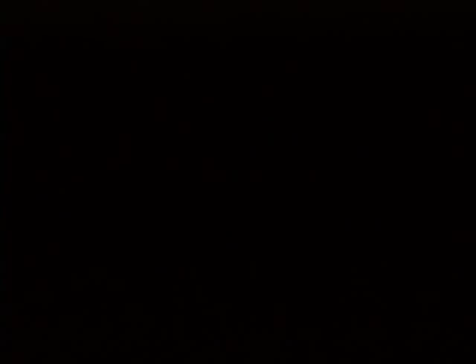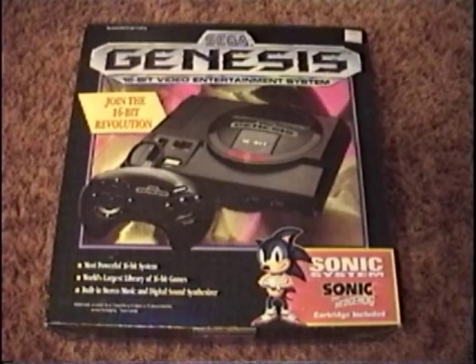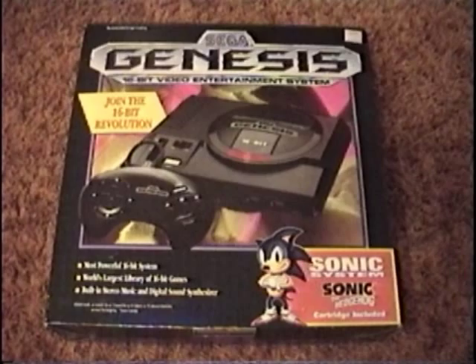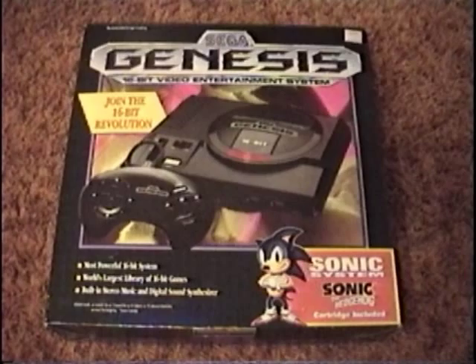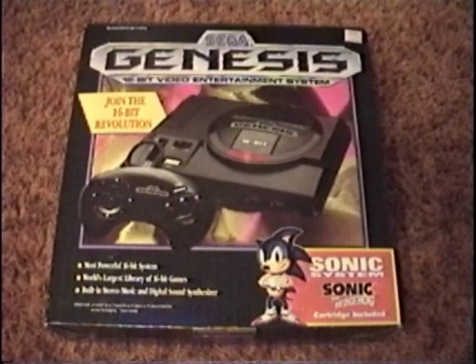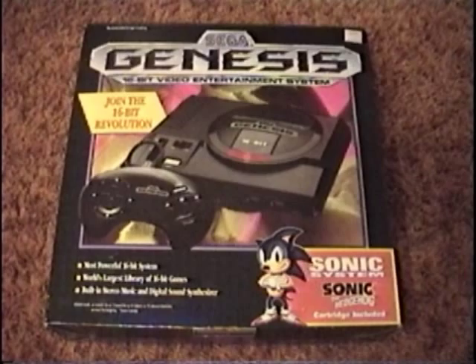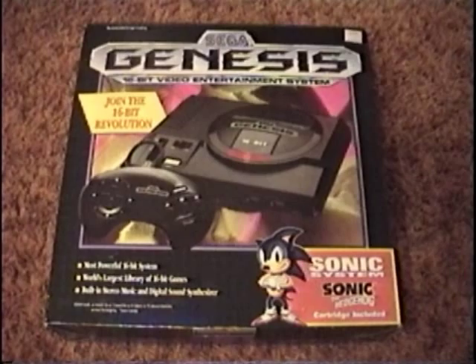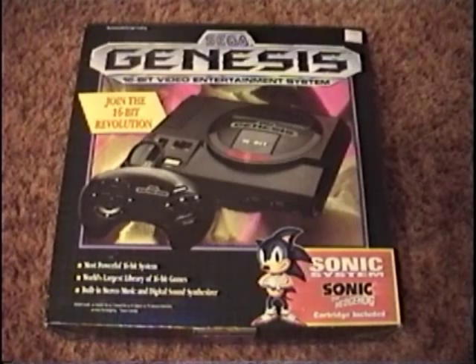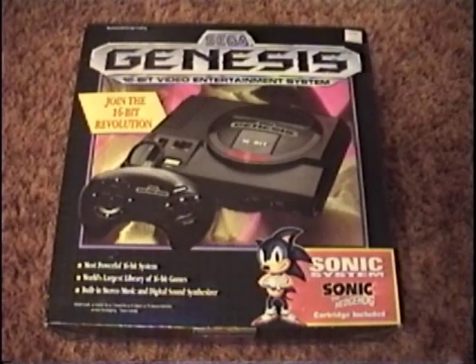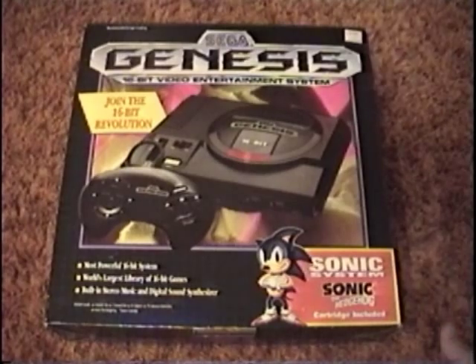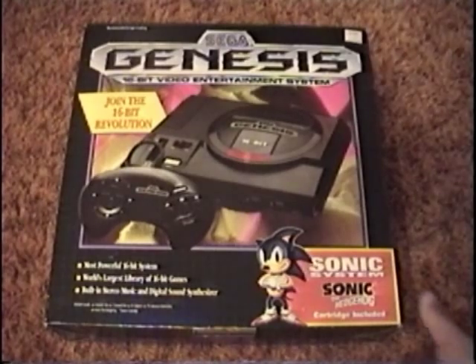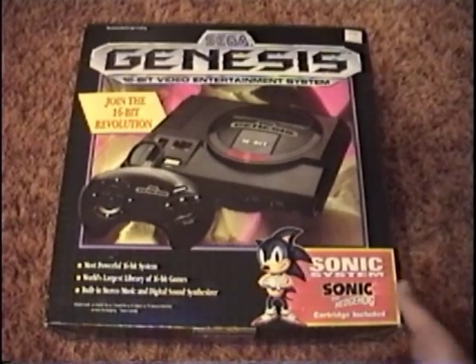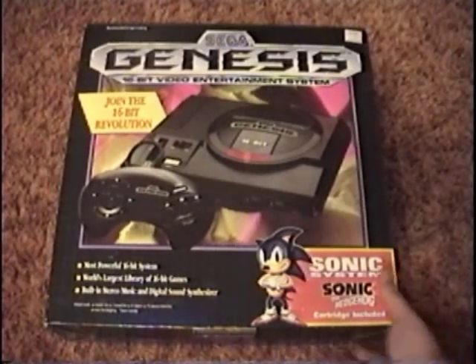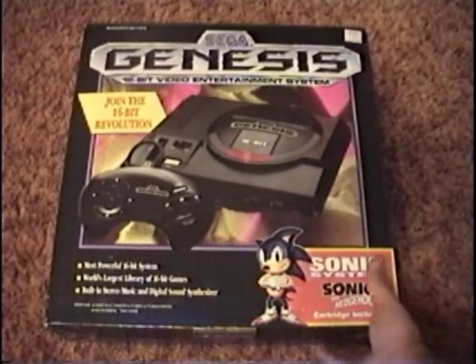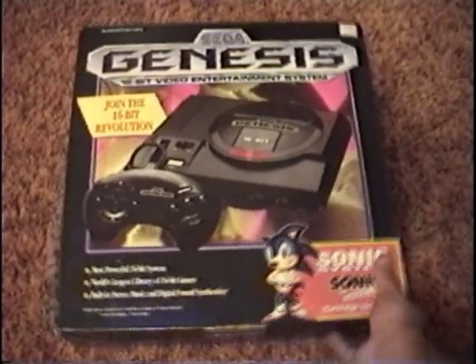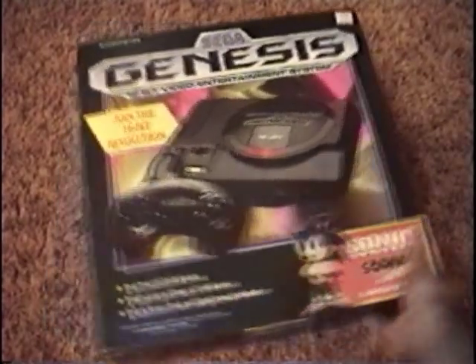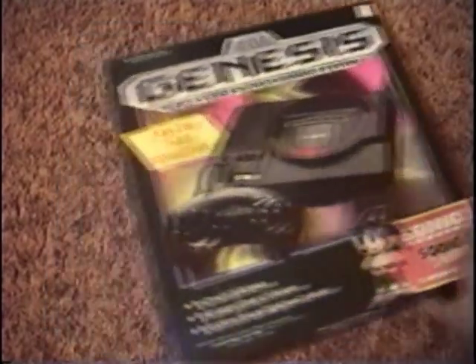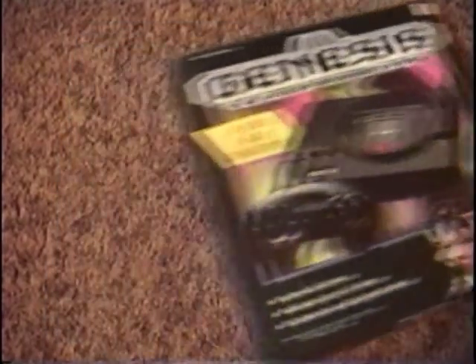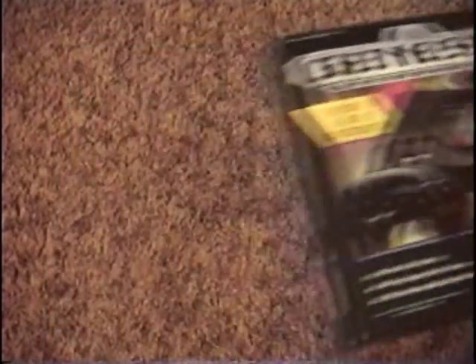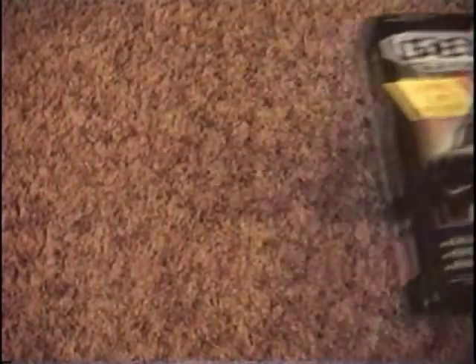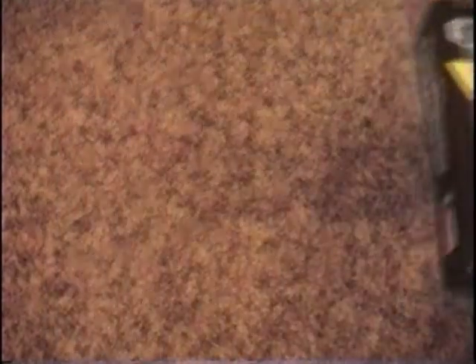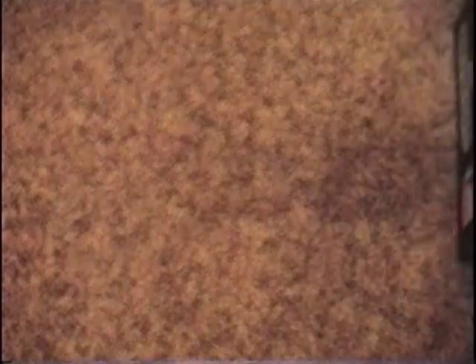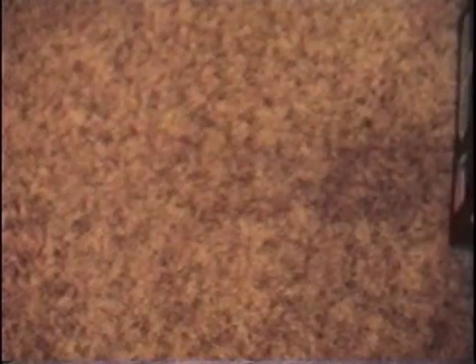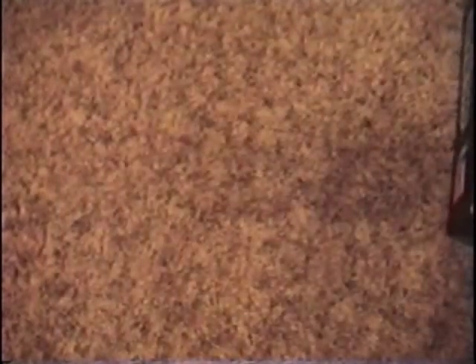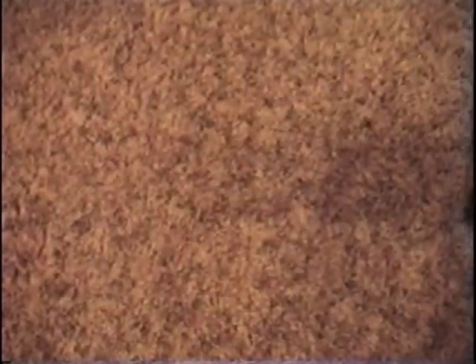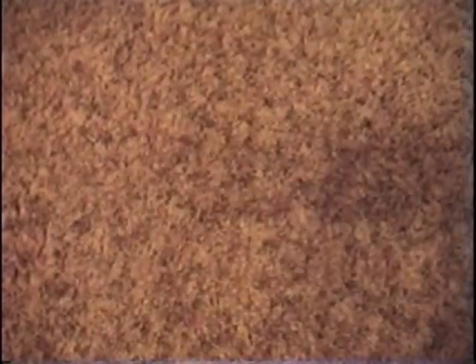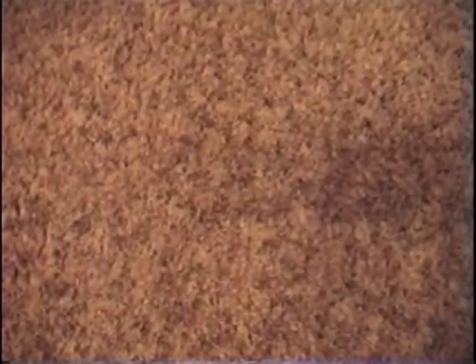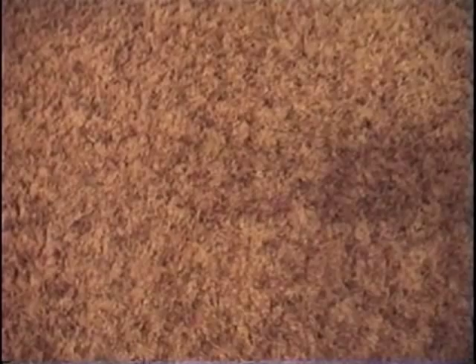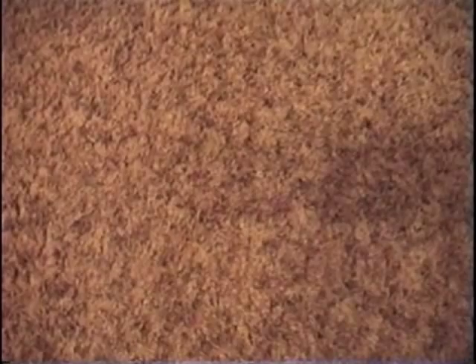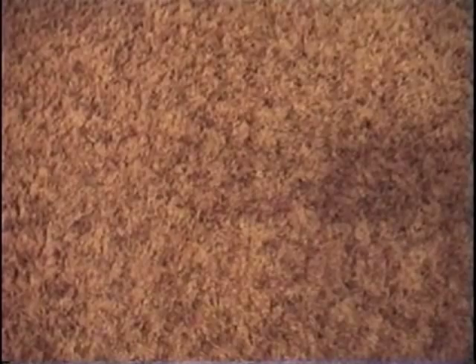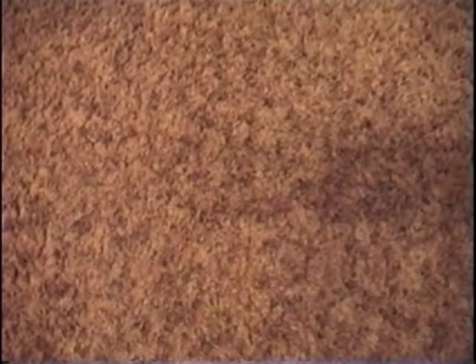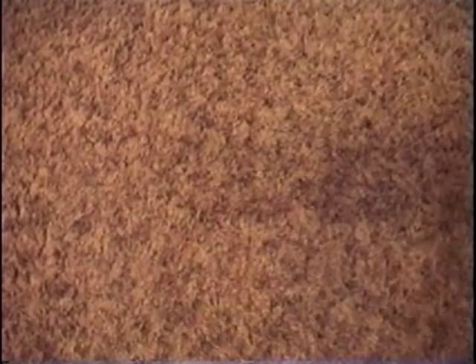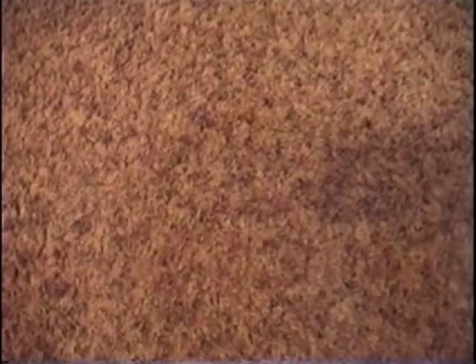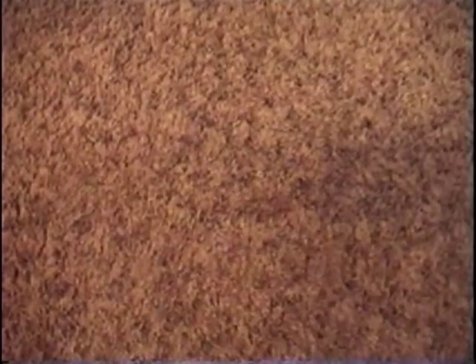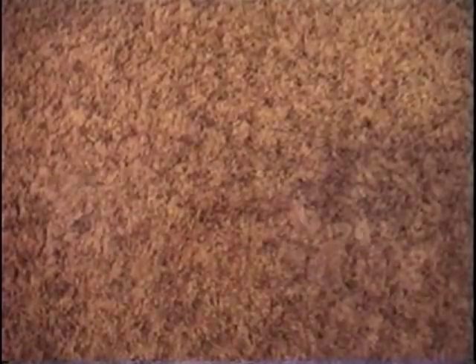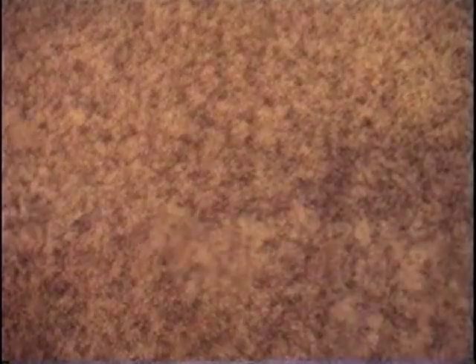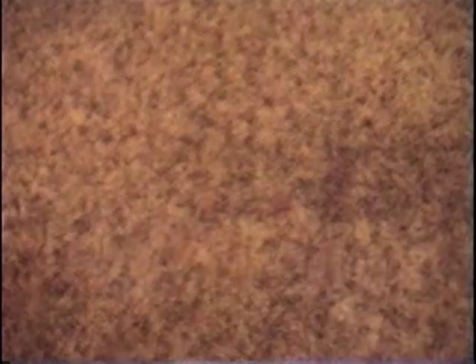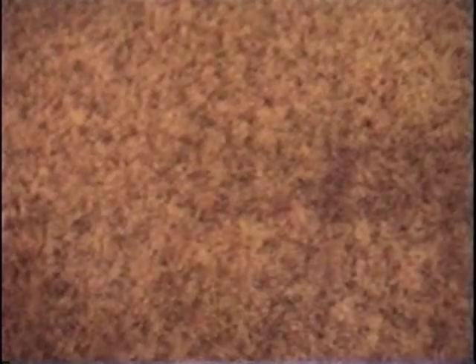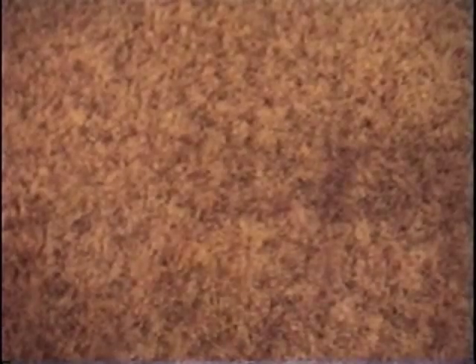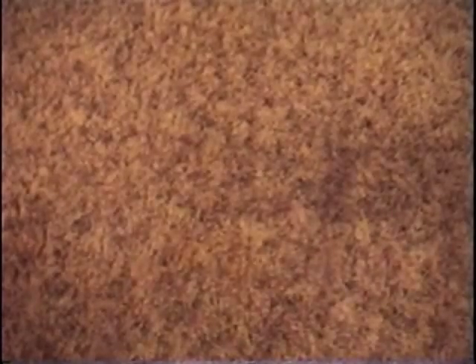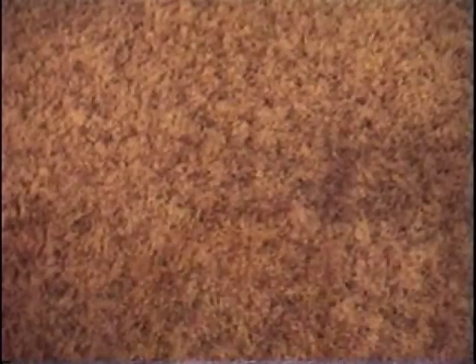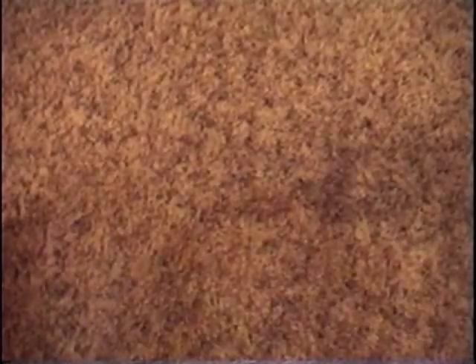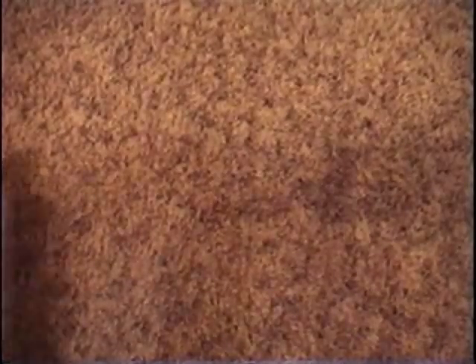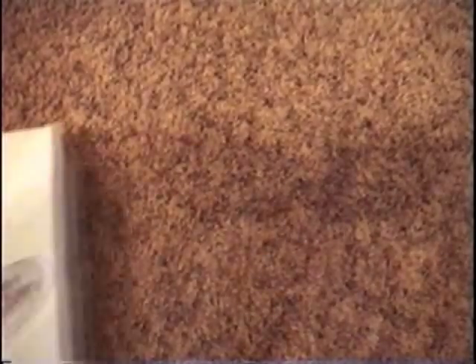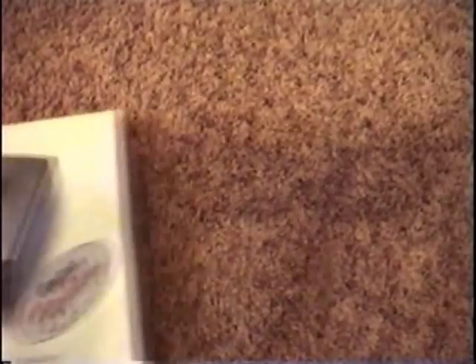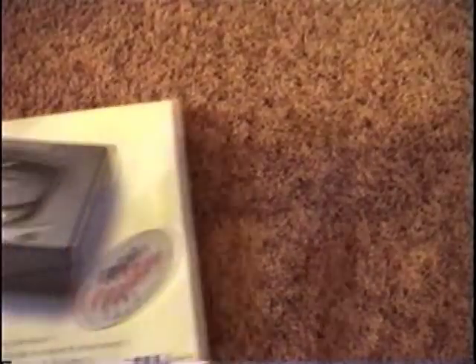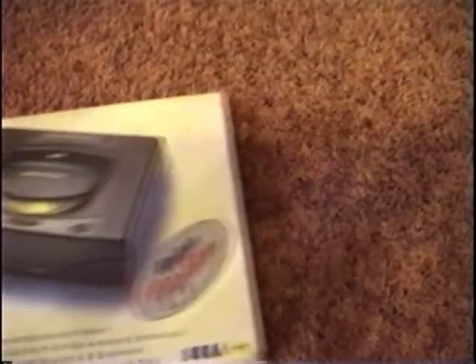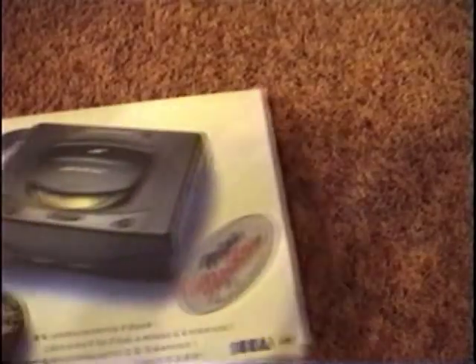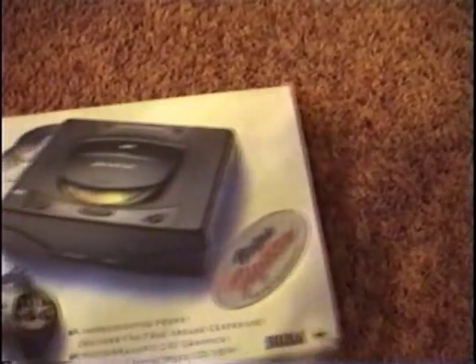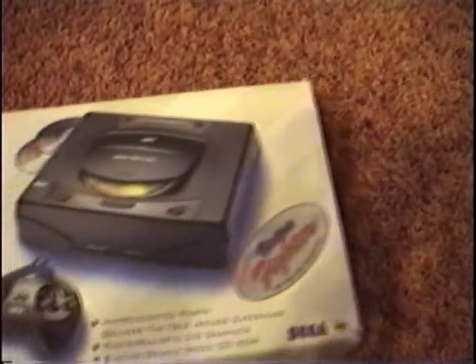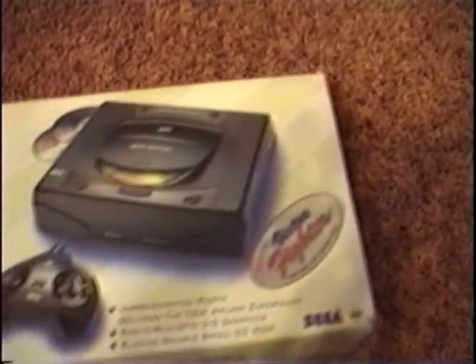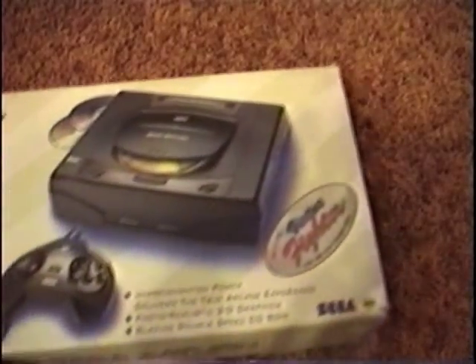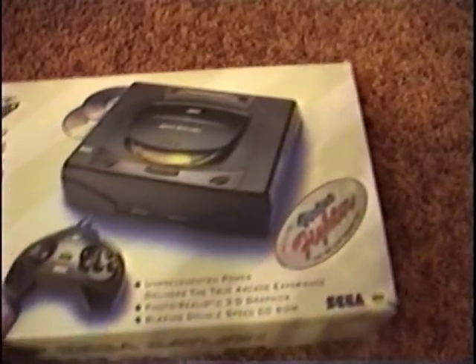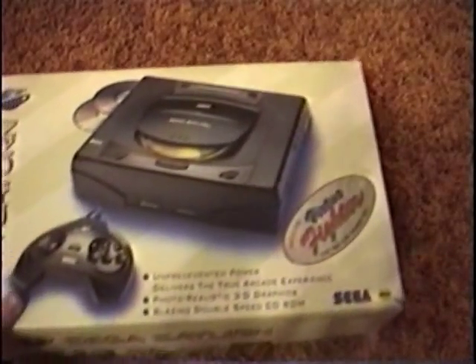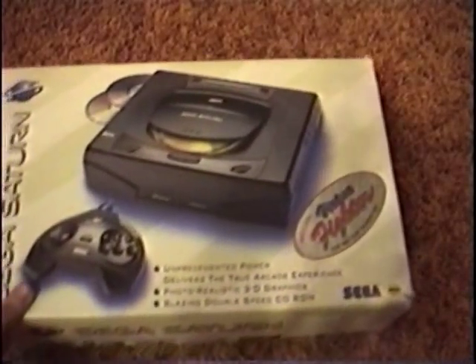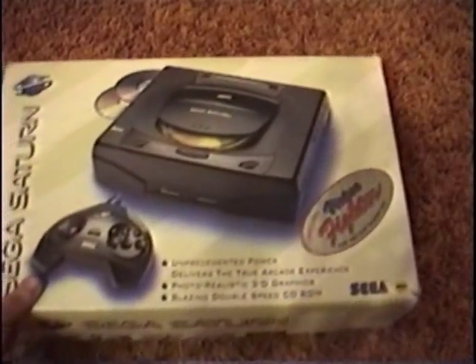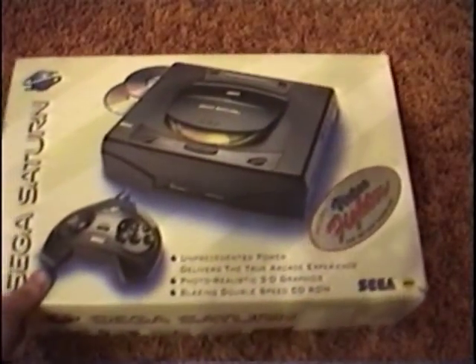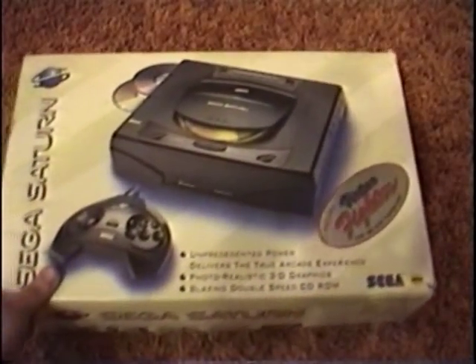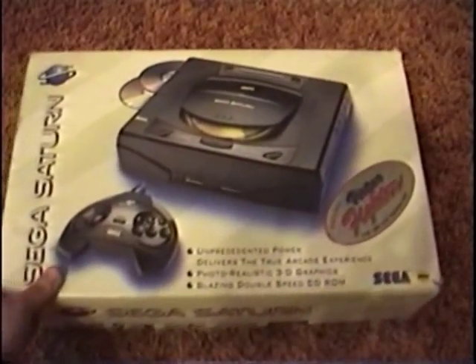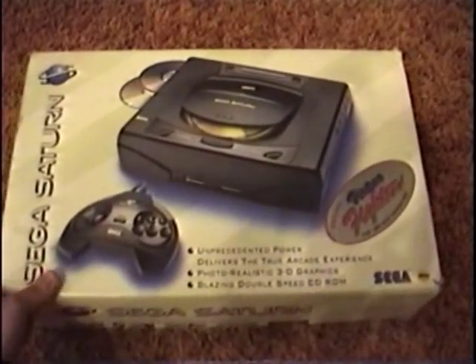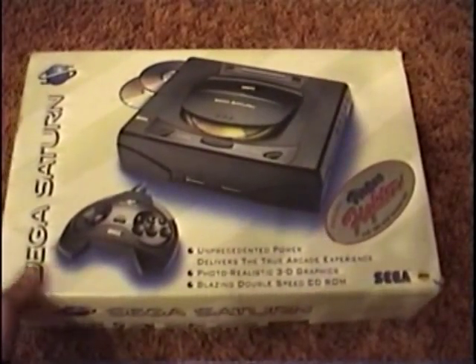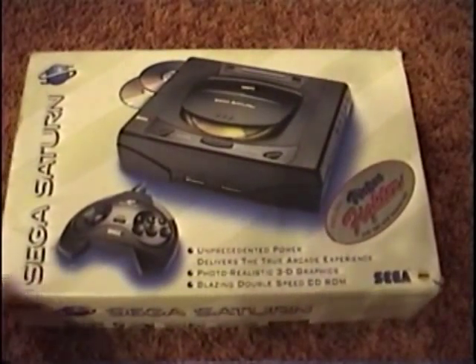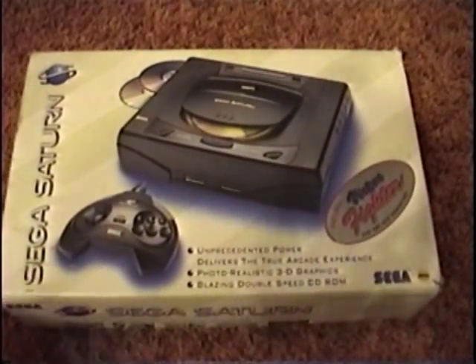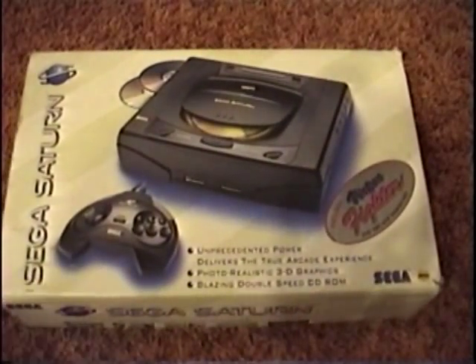Yep, that's right. It's the Sega Saturn.